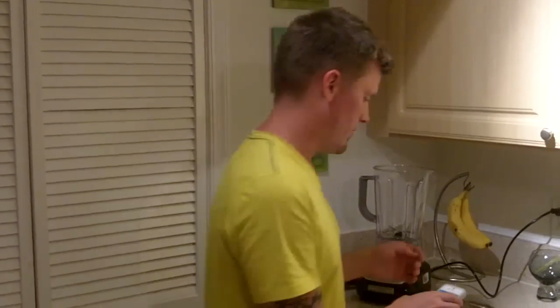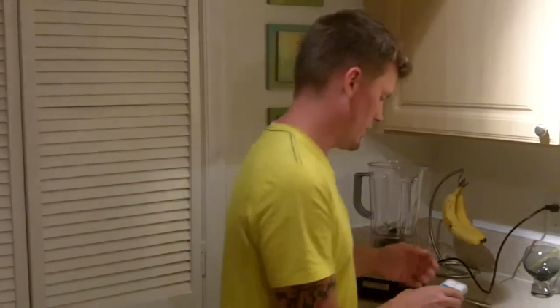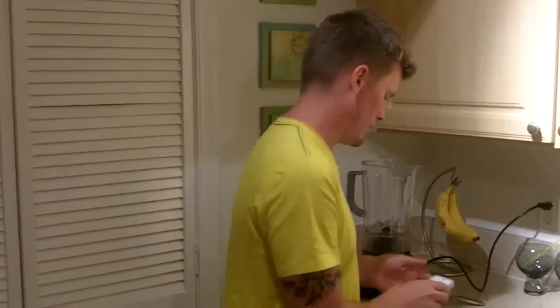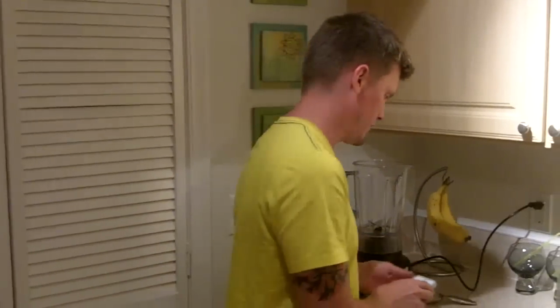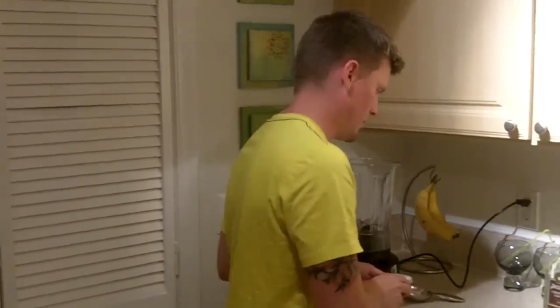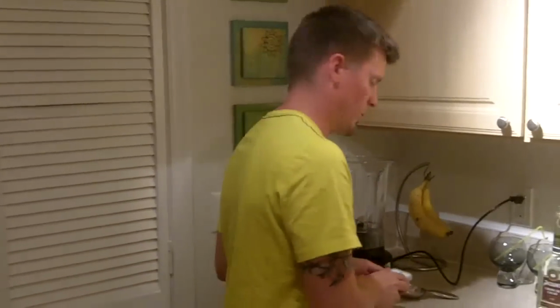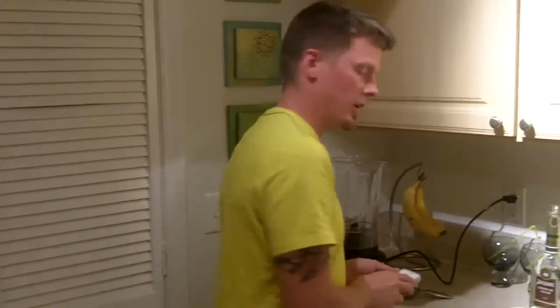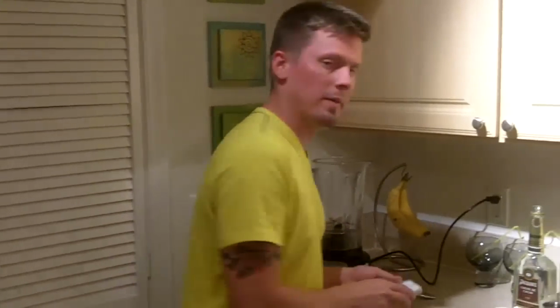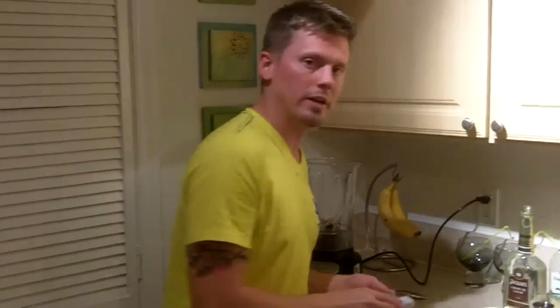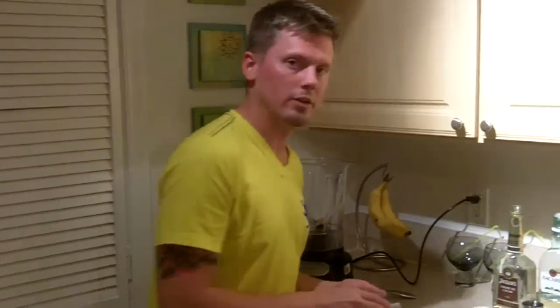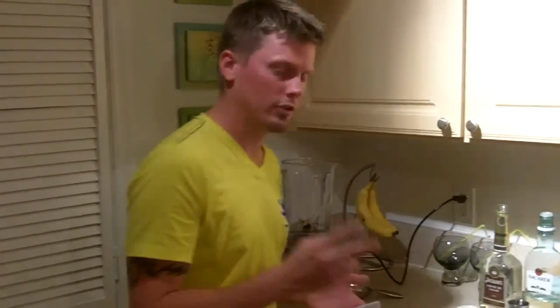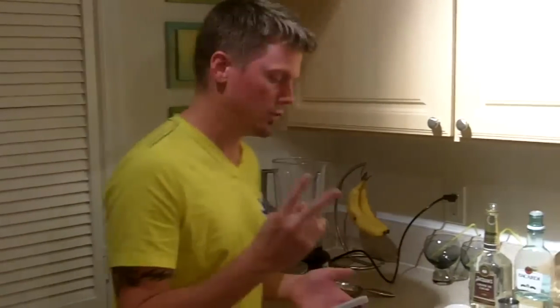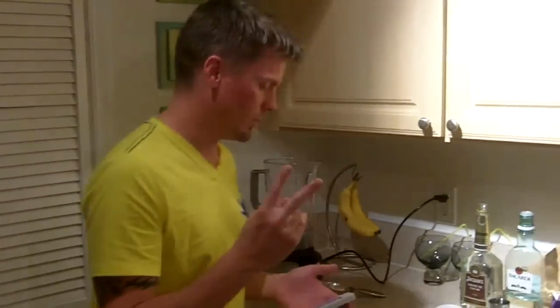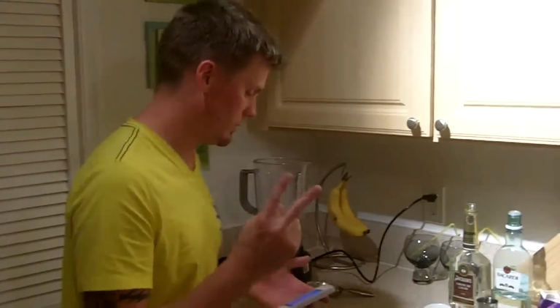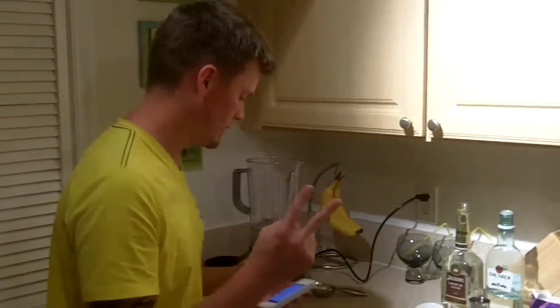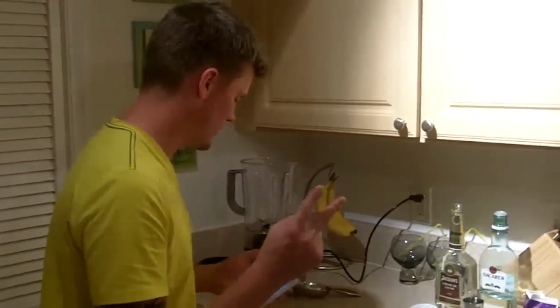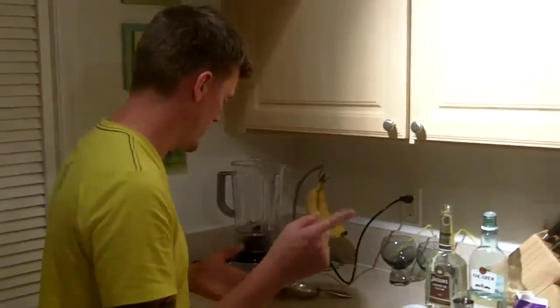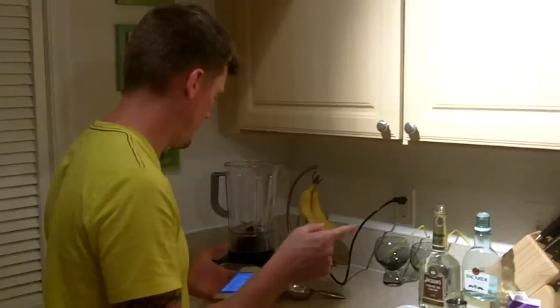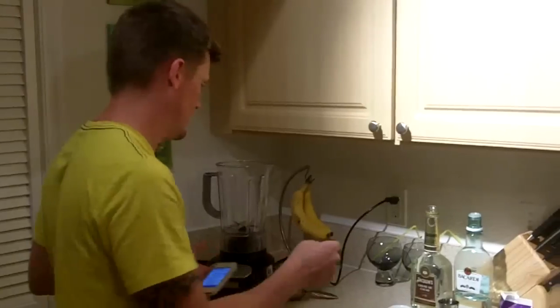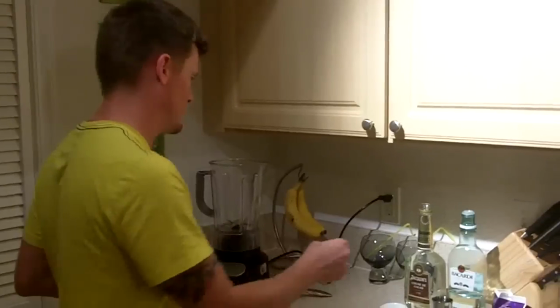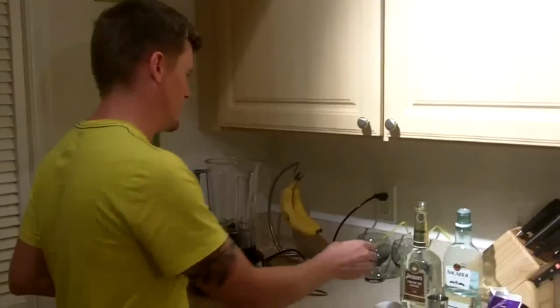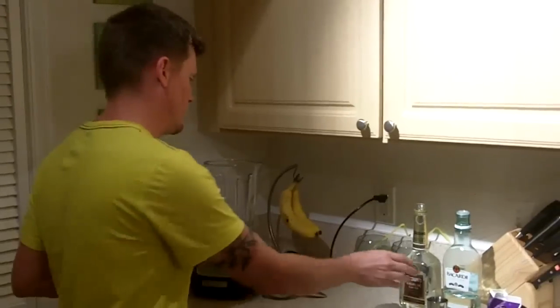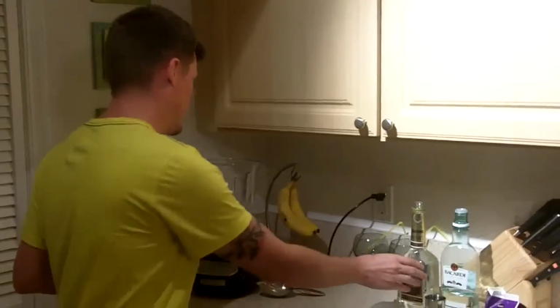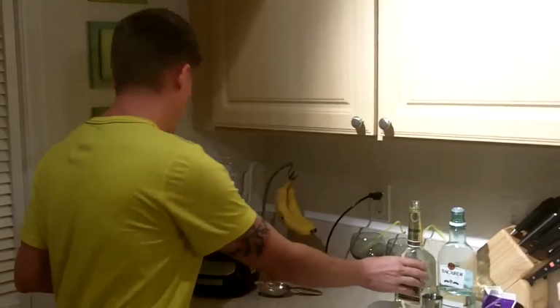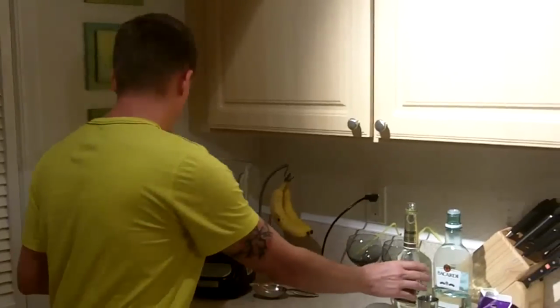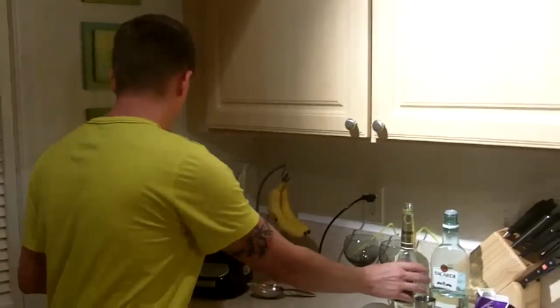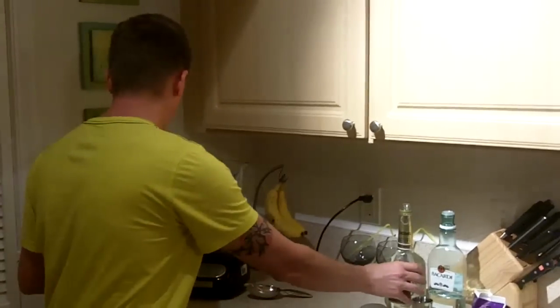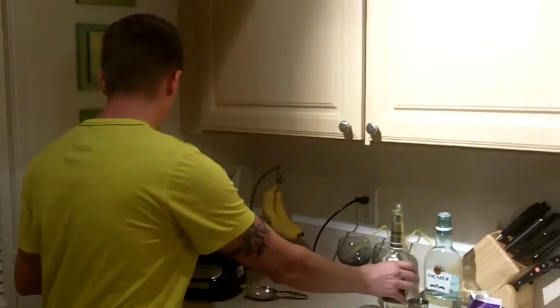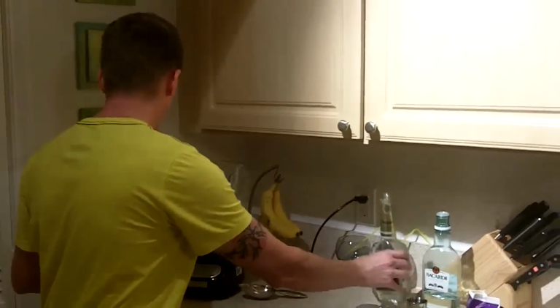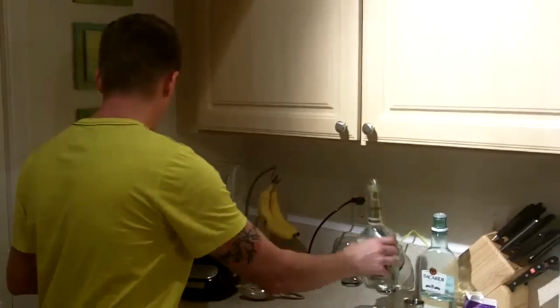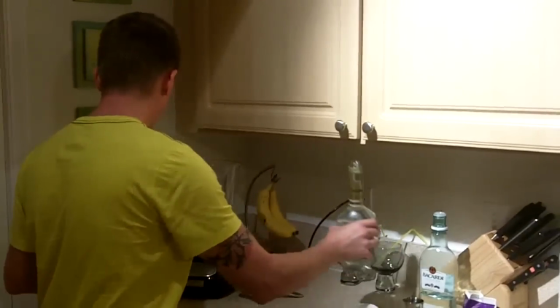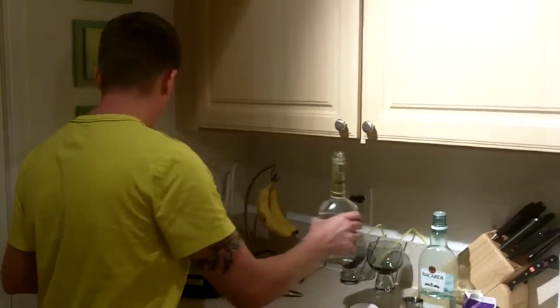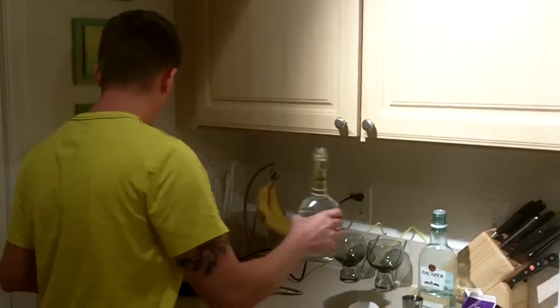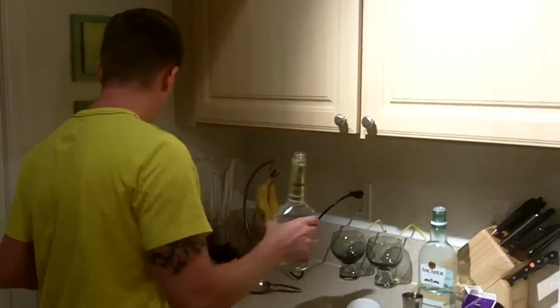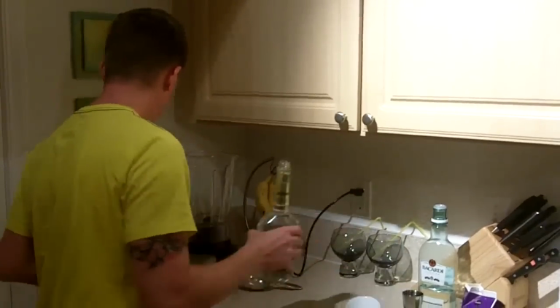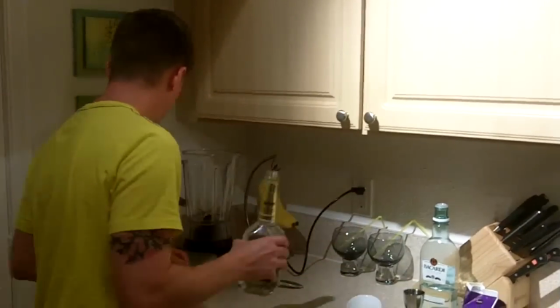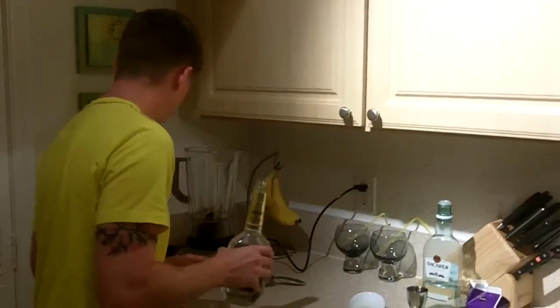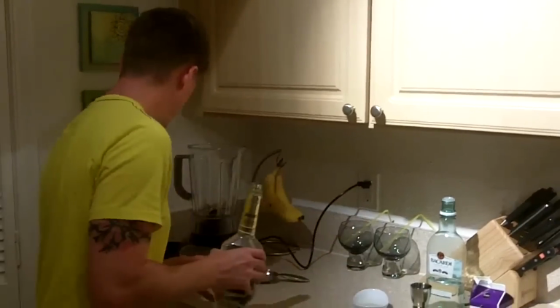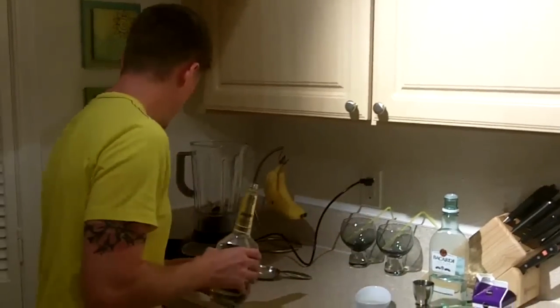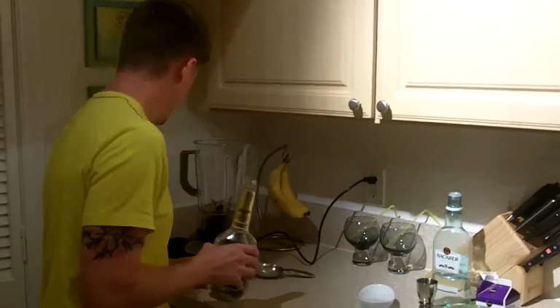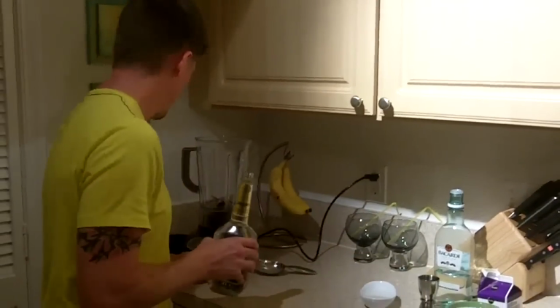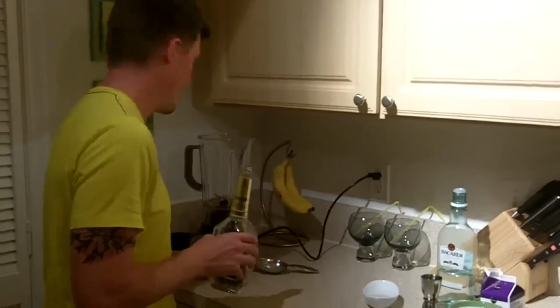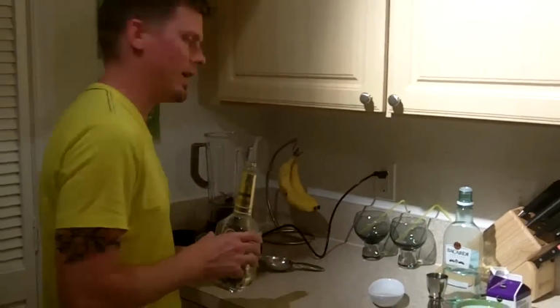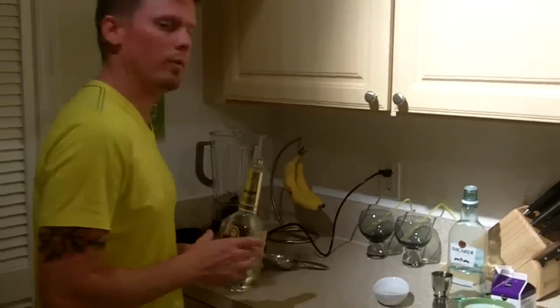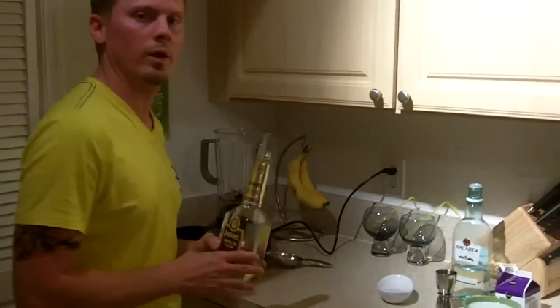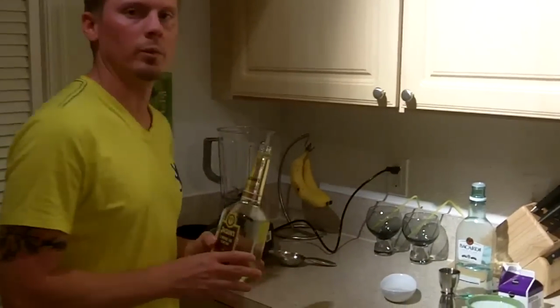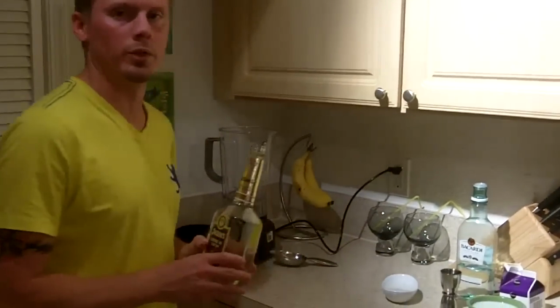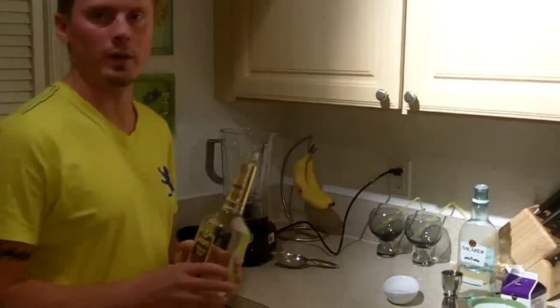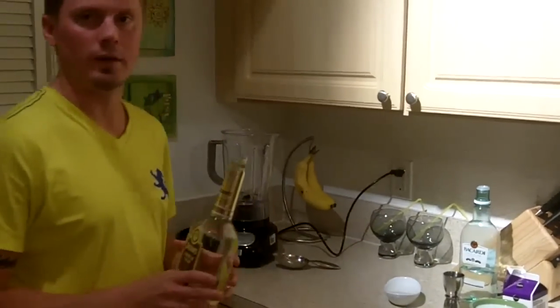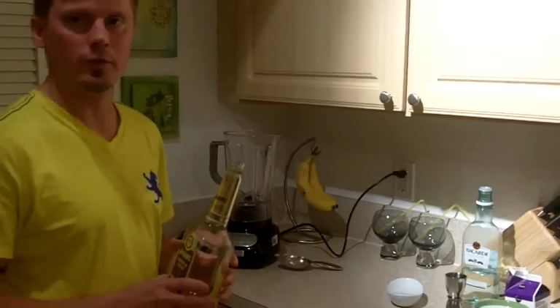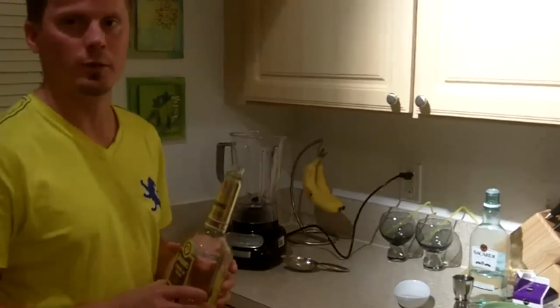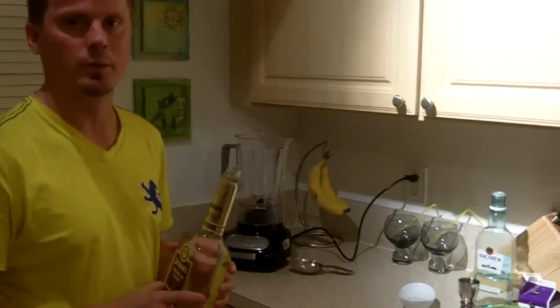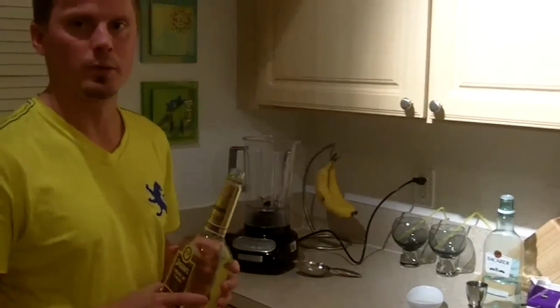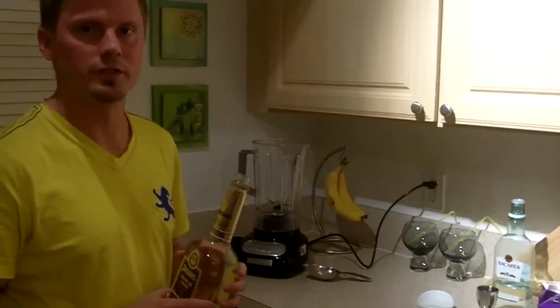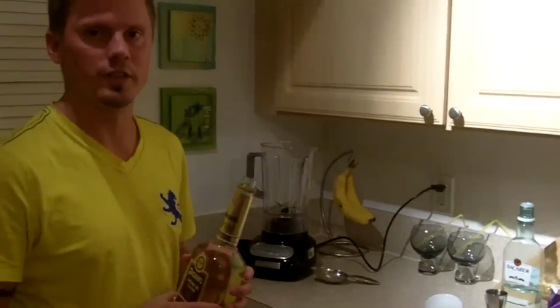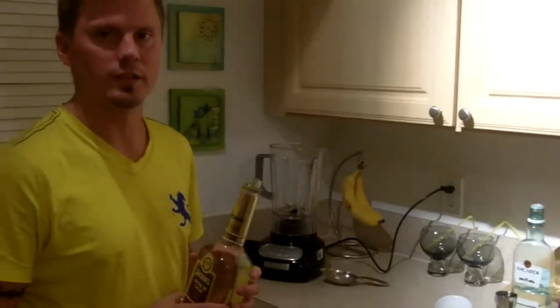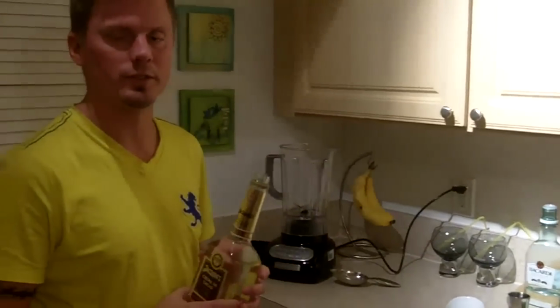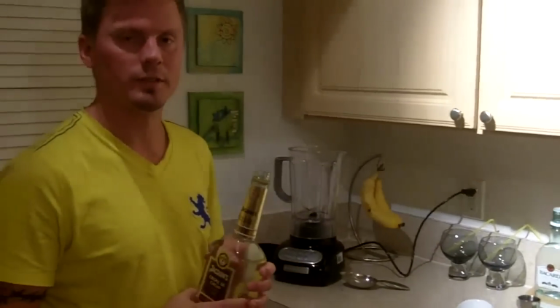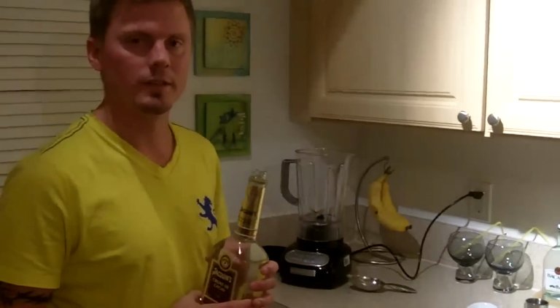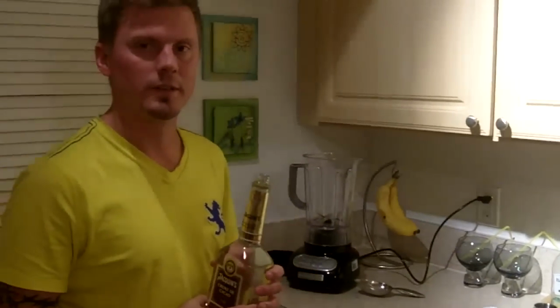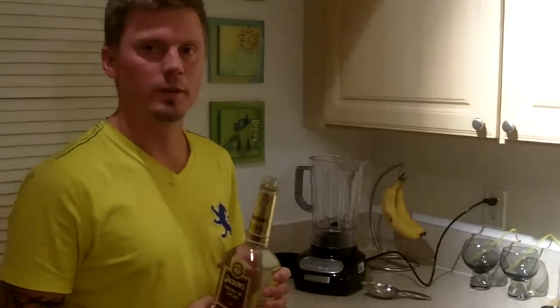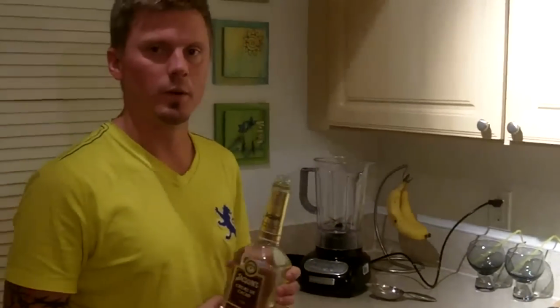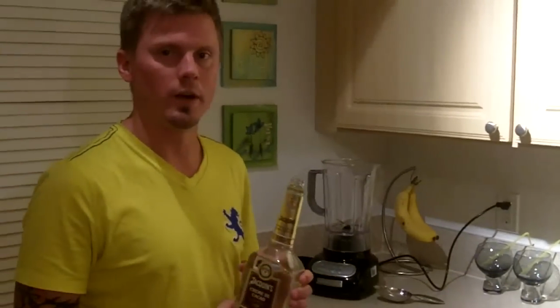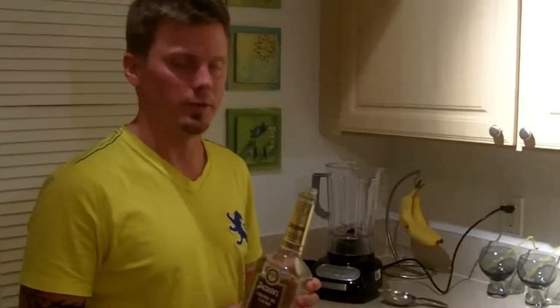We're going to make two. You can split the recipe in half if you want to make one for yourself — but why have one when you can have two, or six, or a hundred?